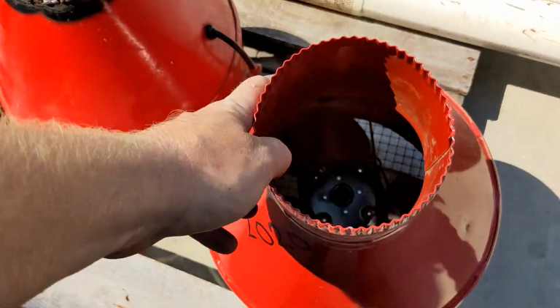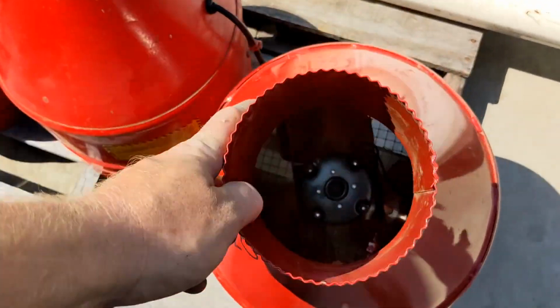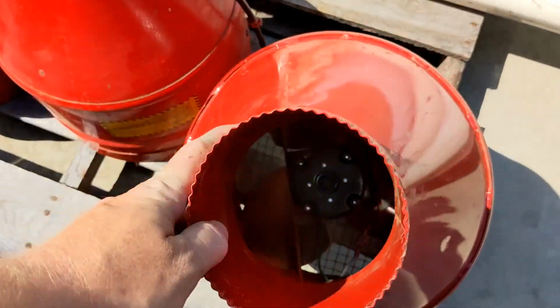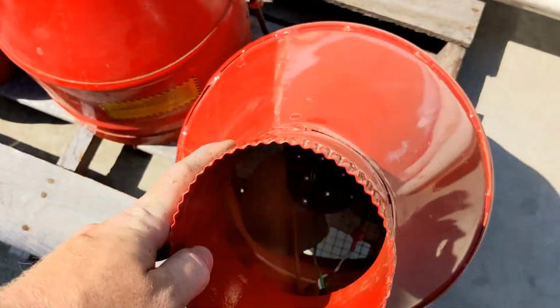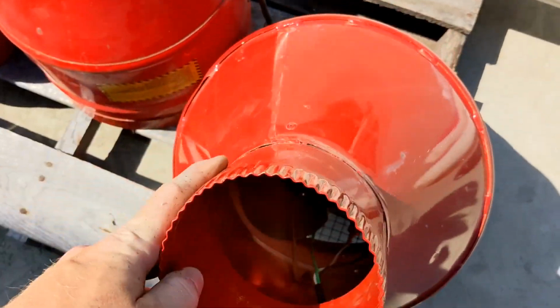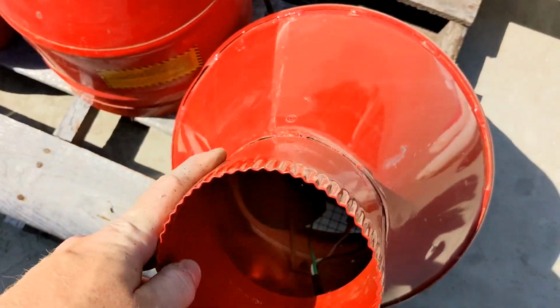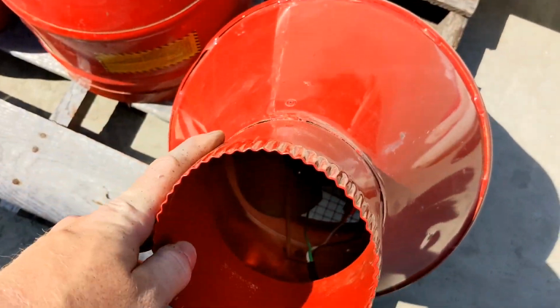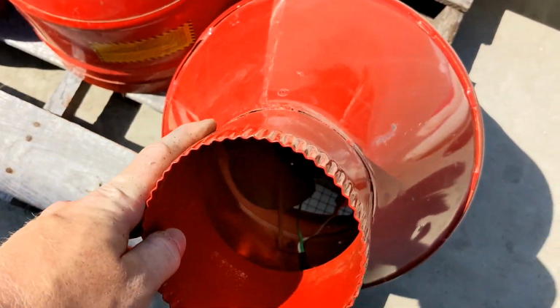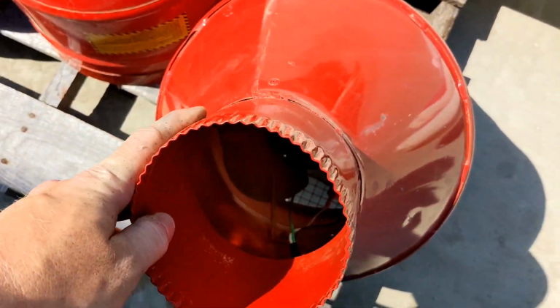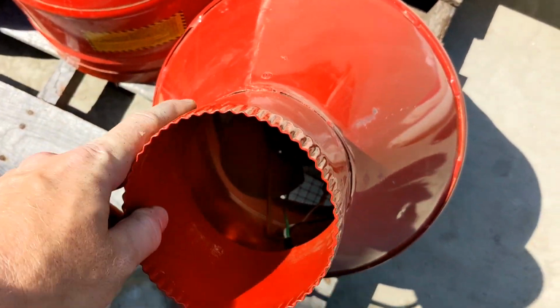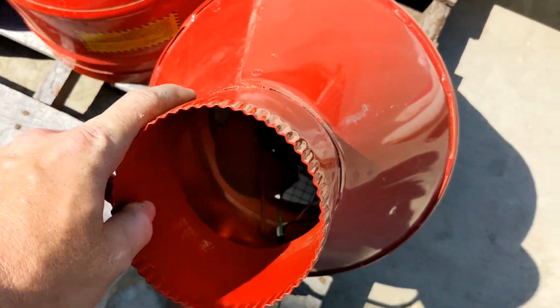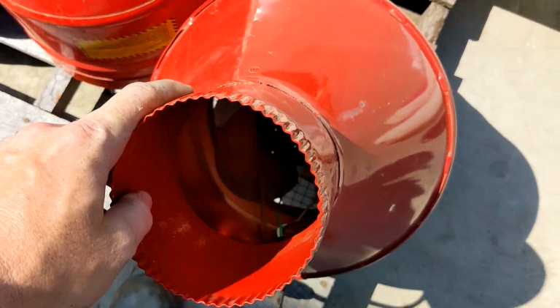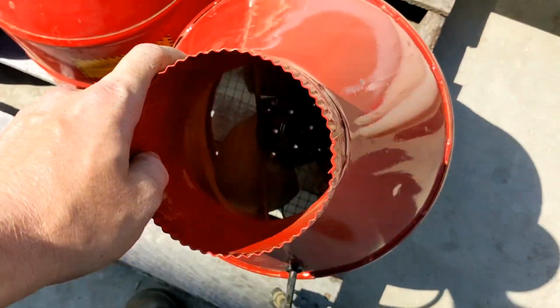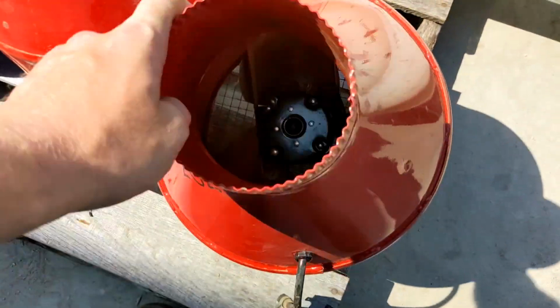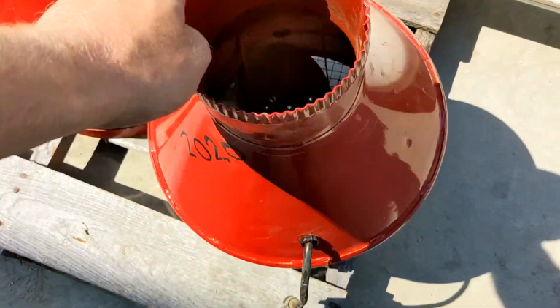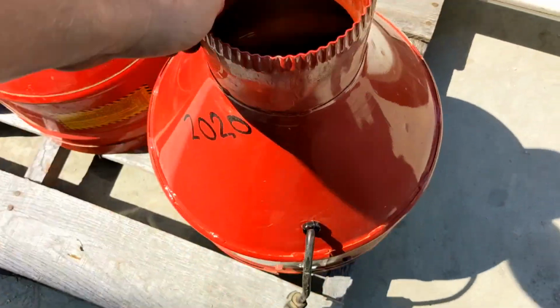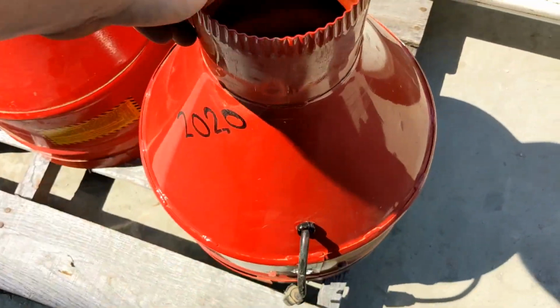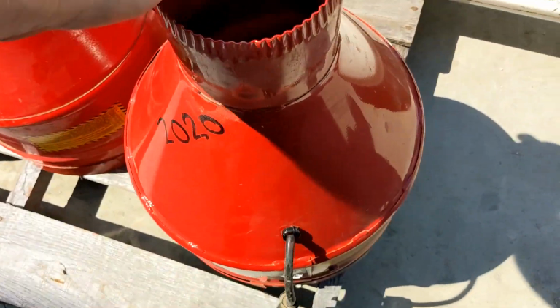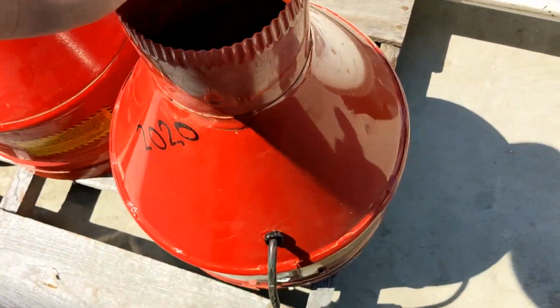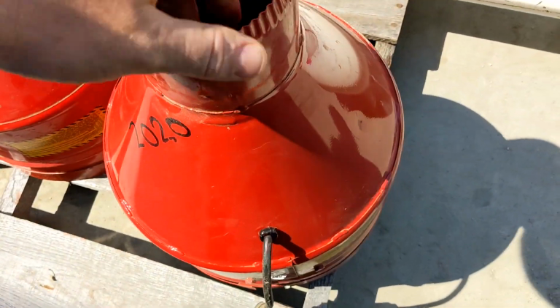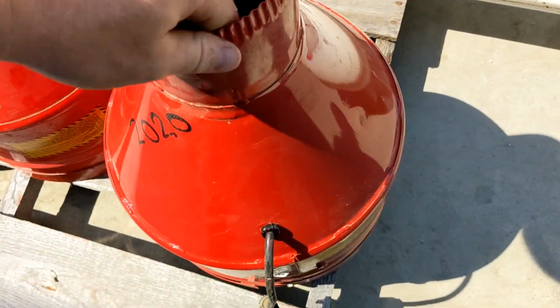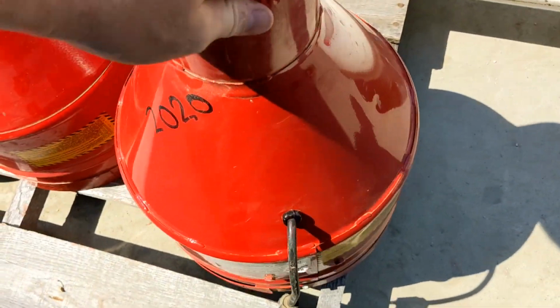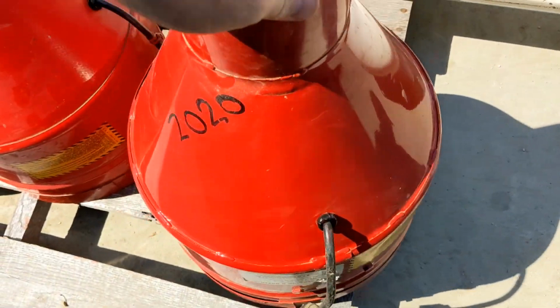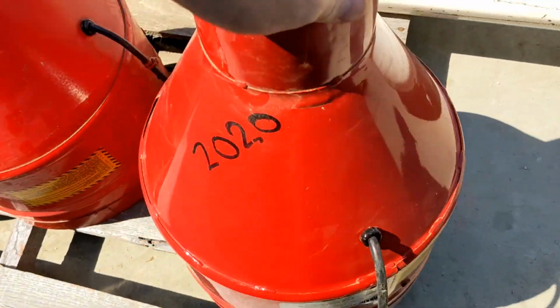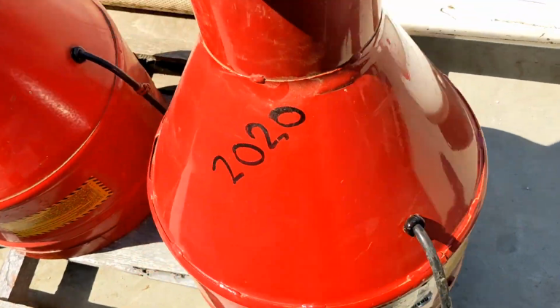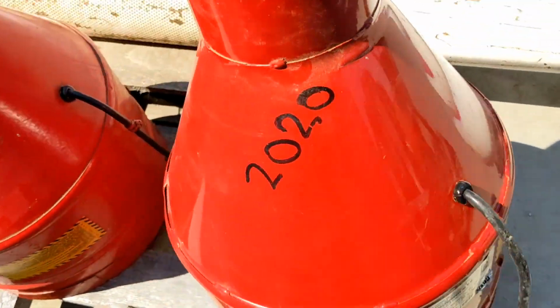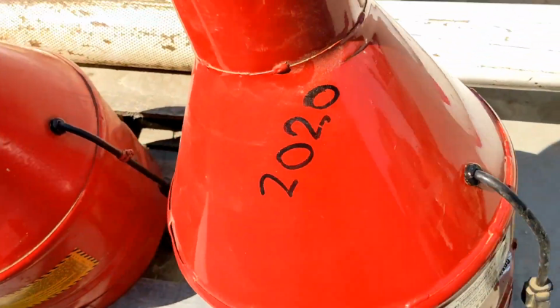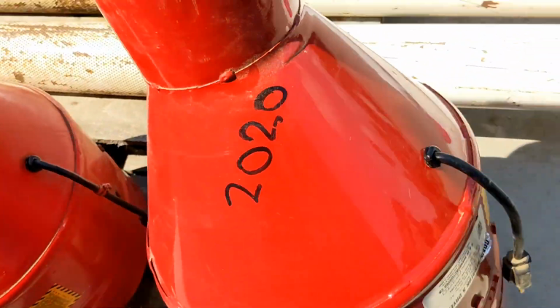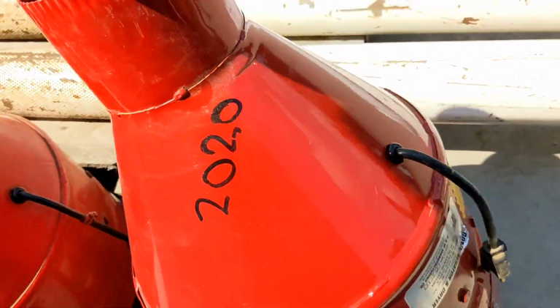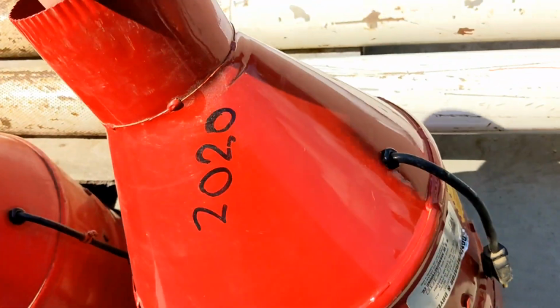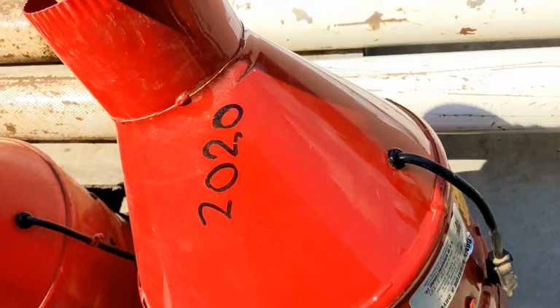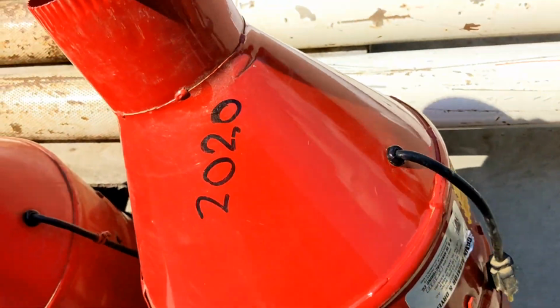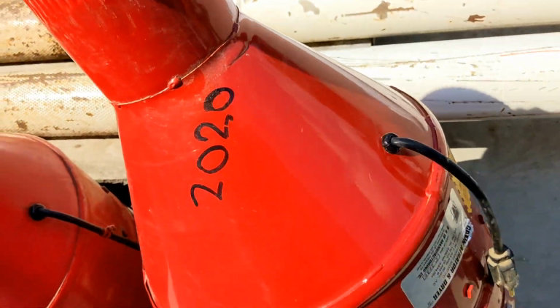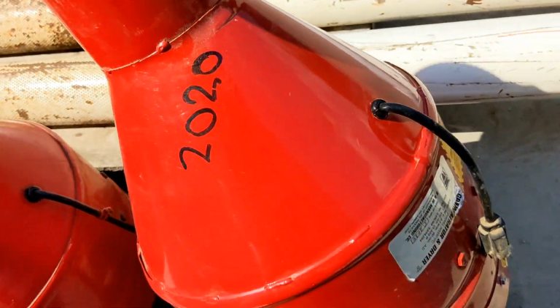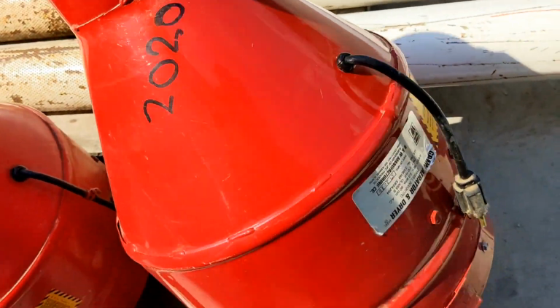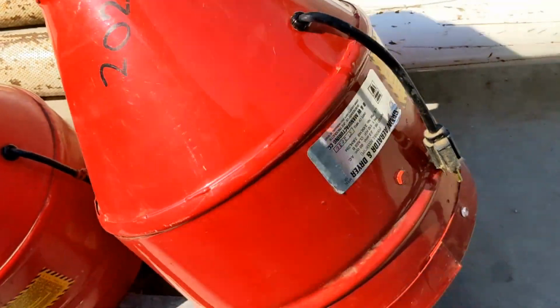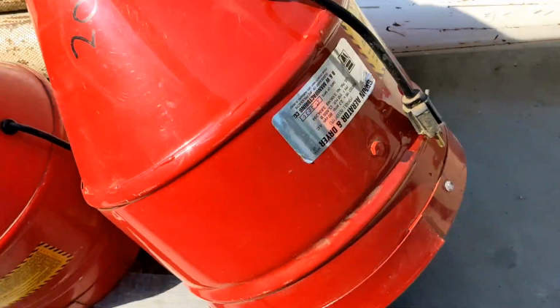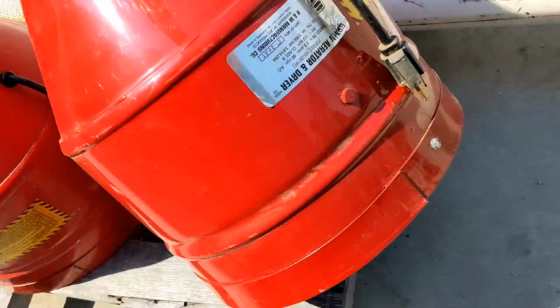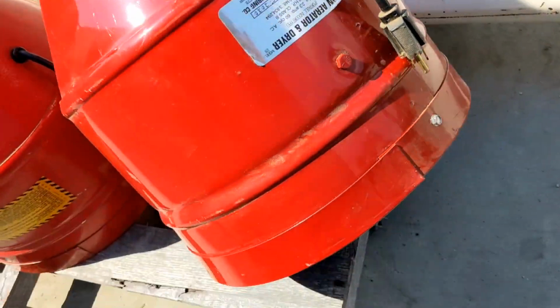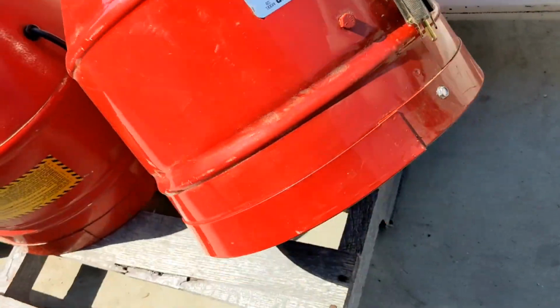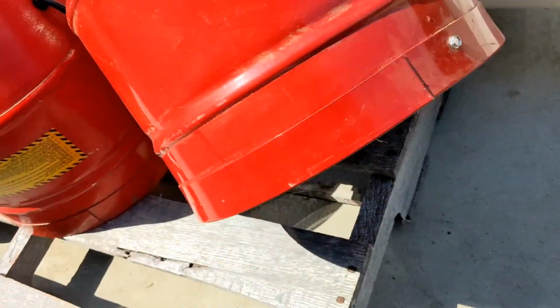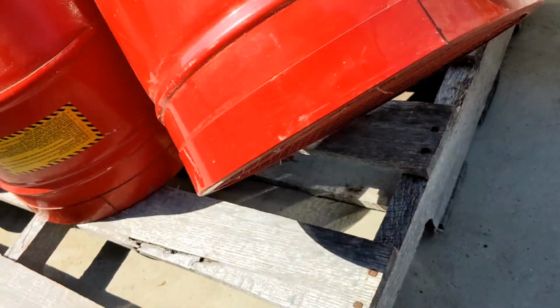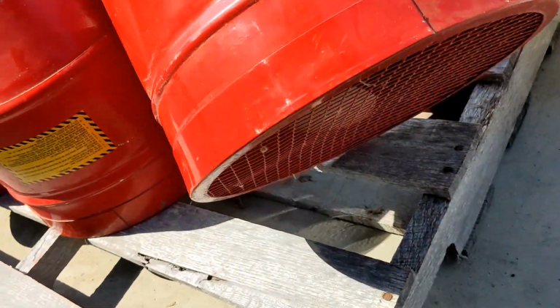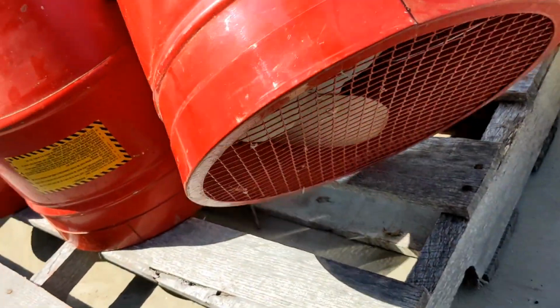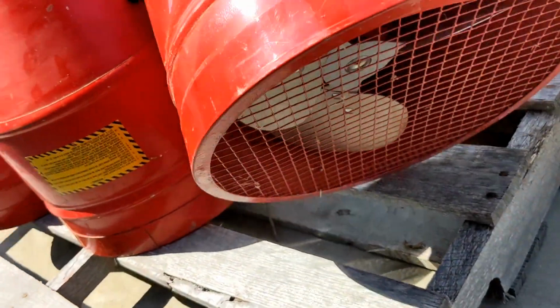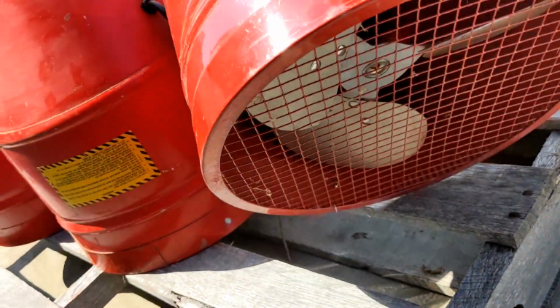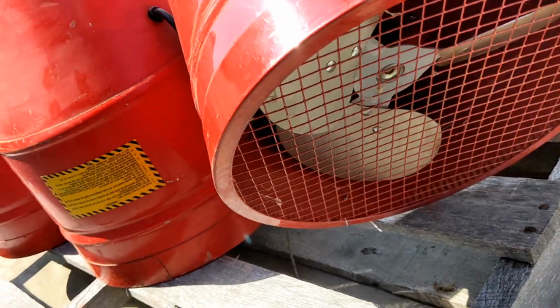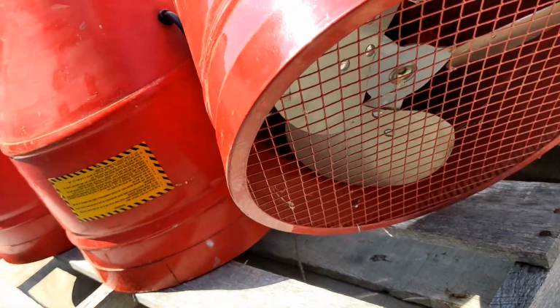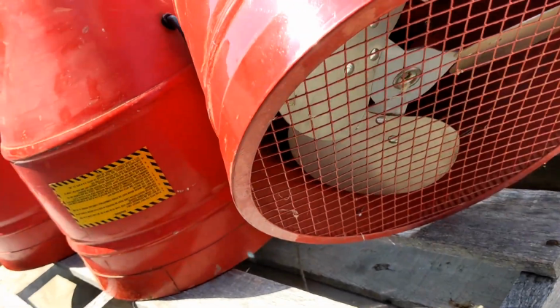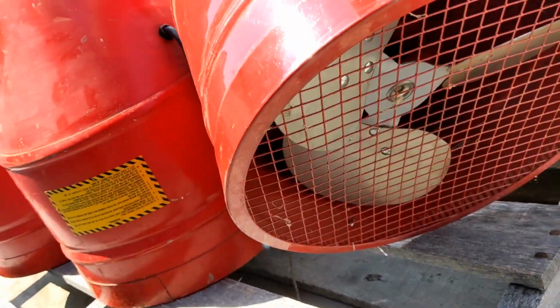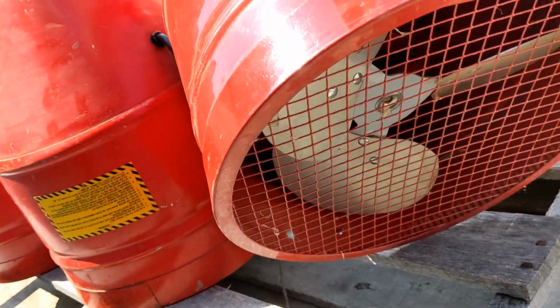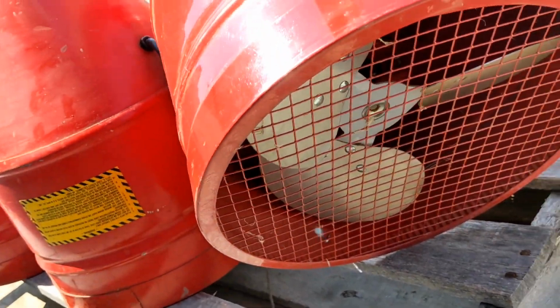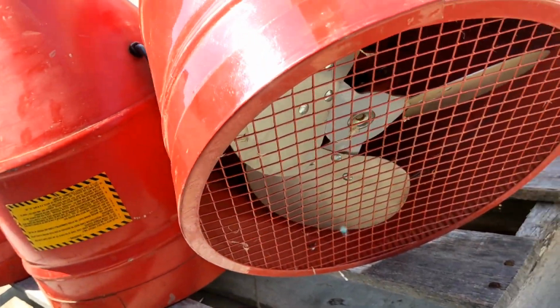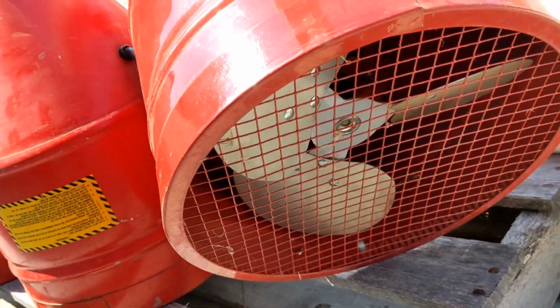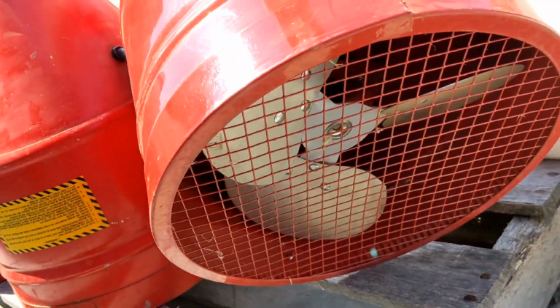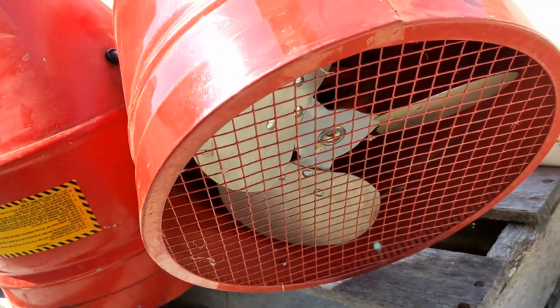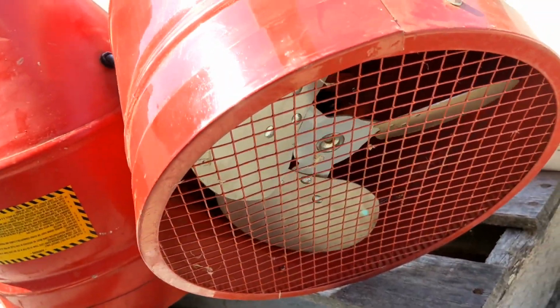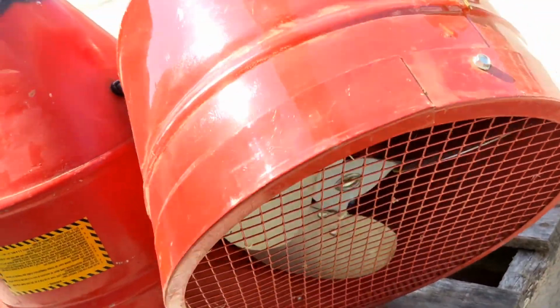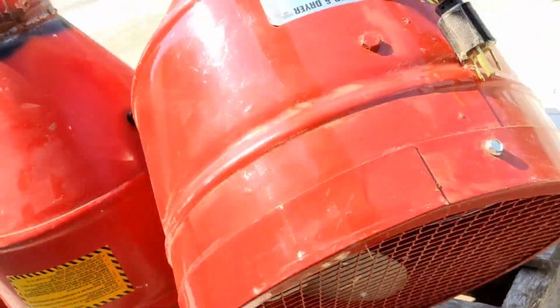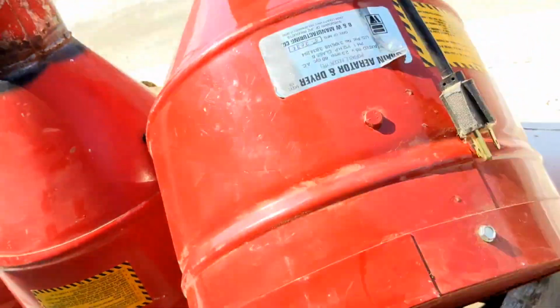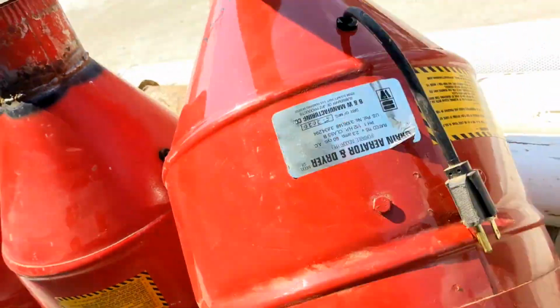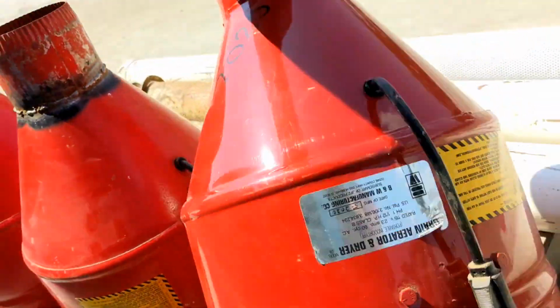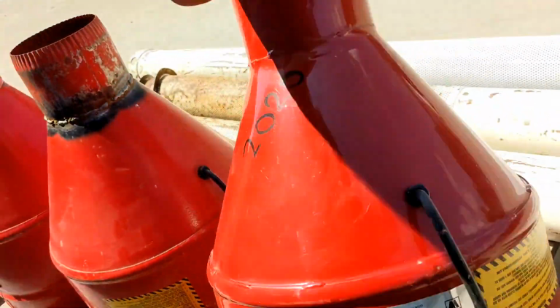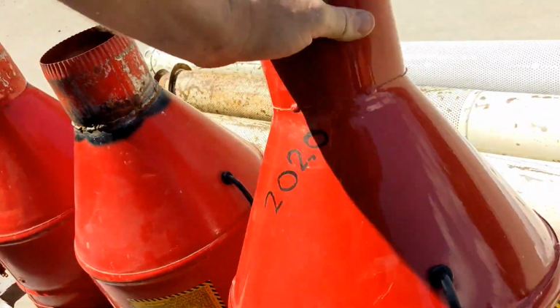This one here is in like new condition. It's a 2020 year model, seen very little use. It's nice and bright.